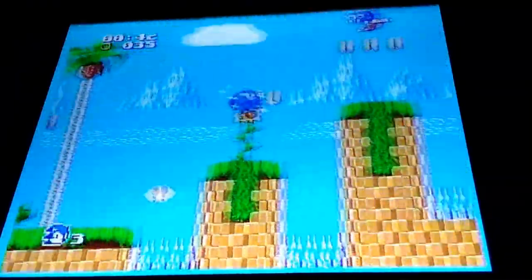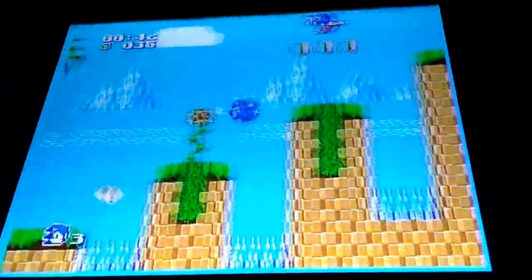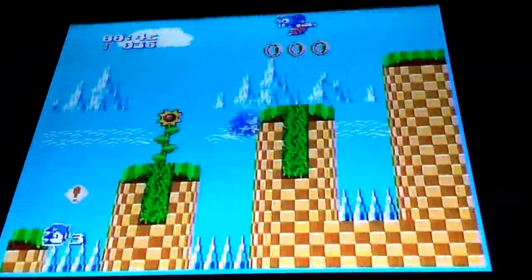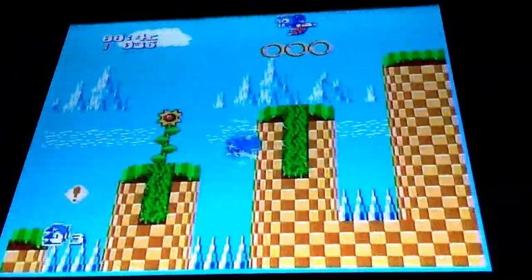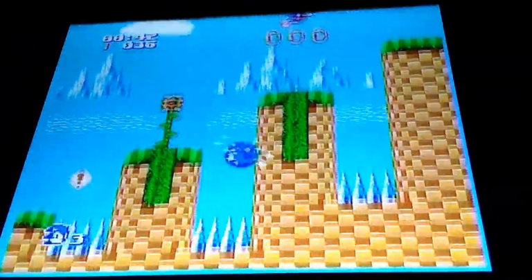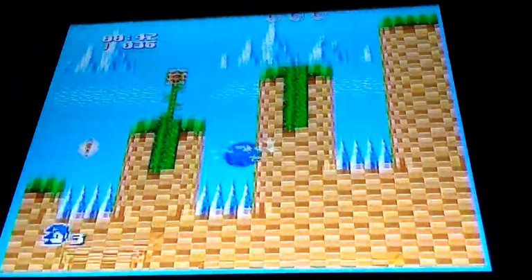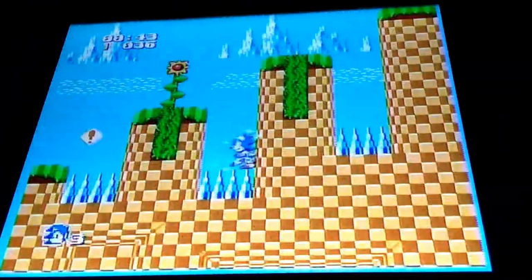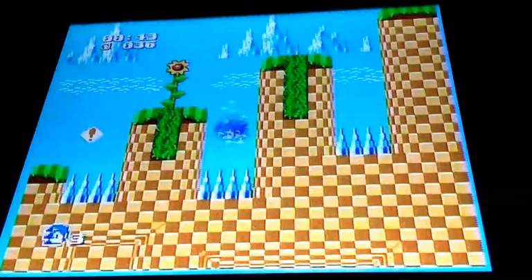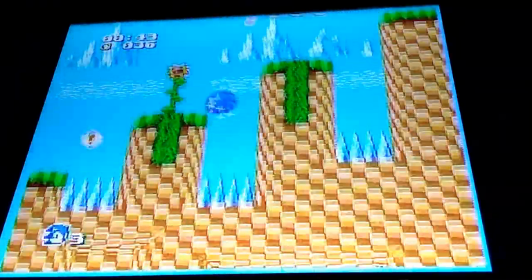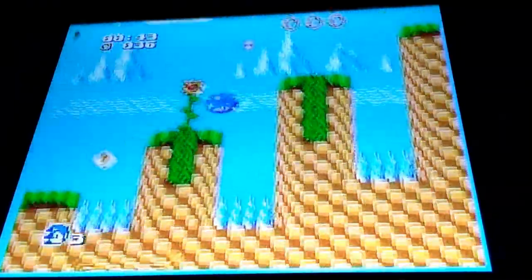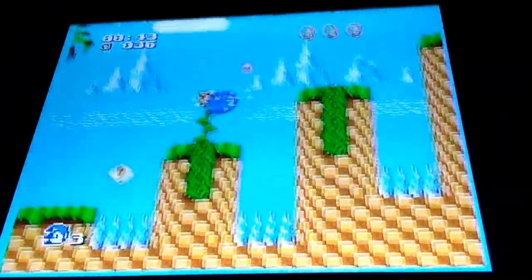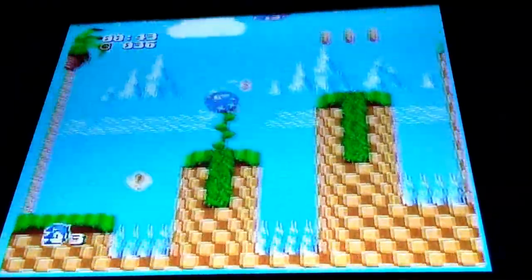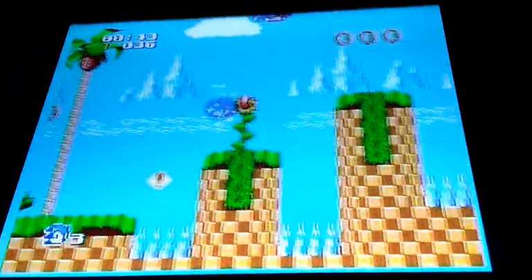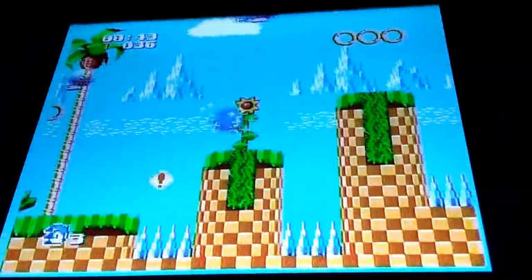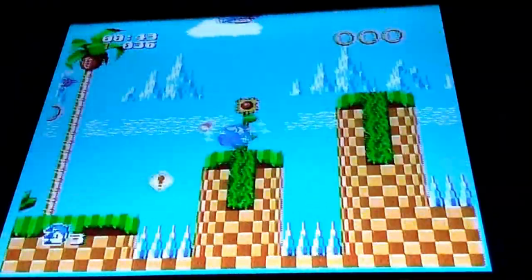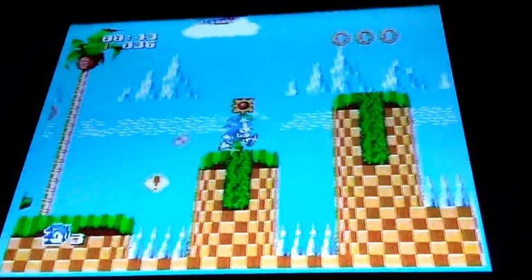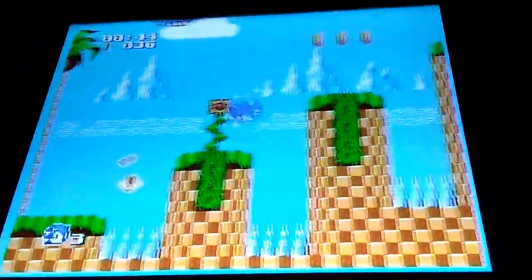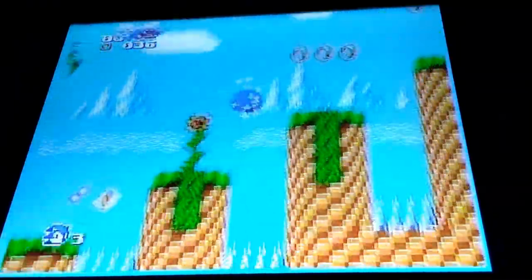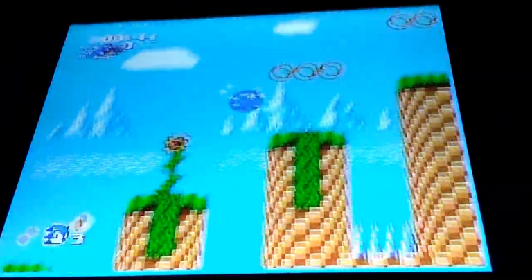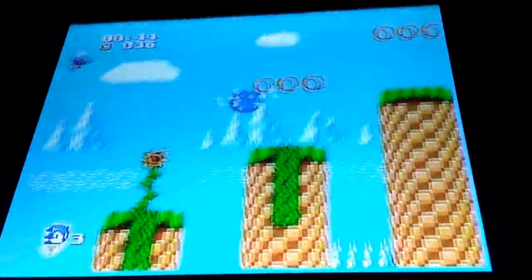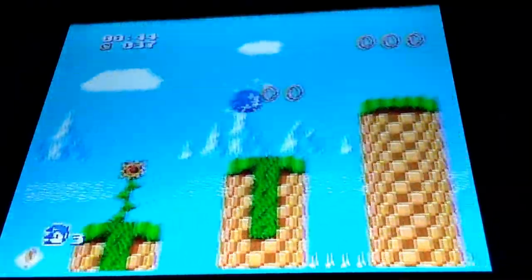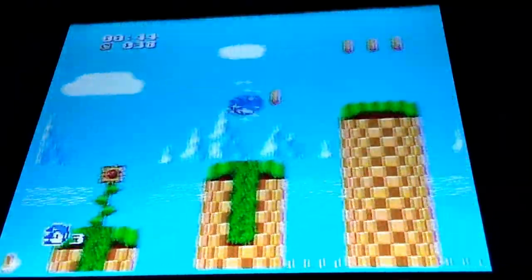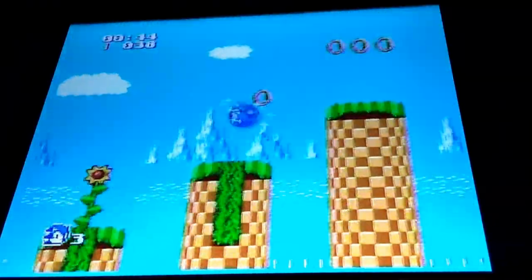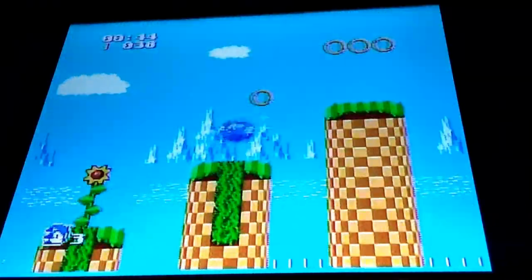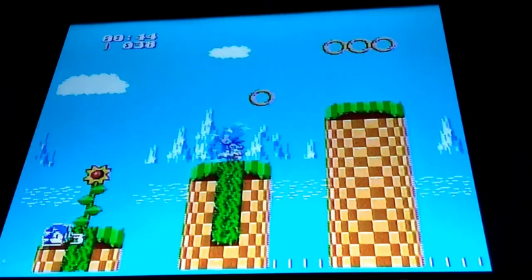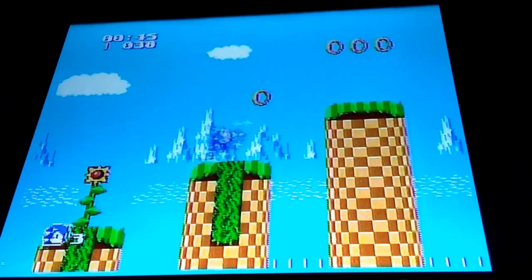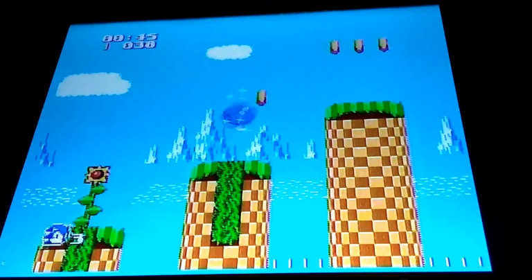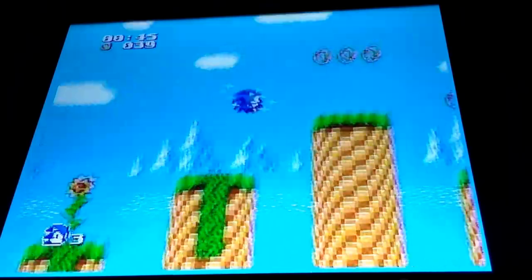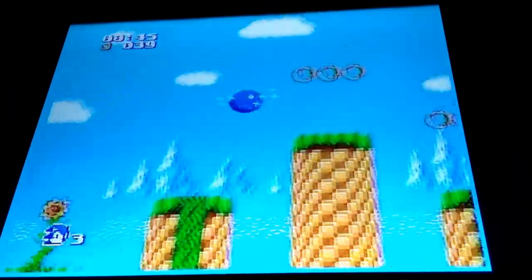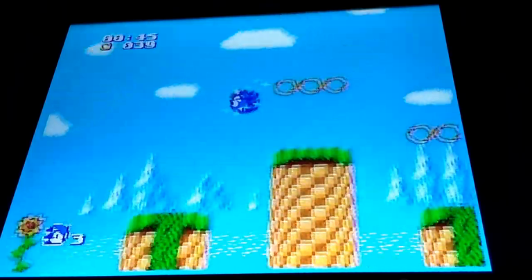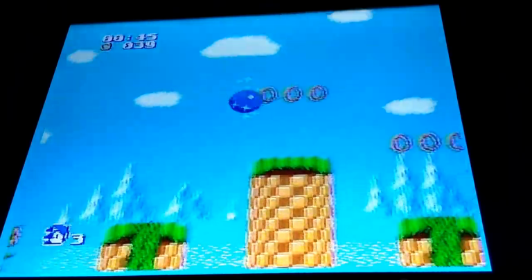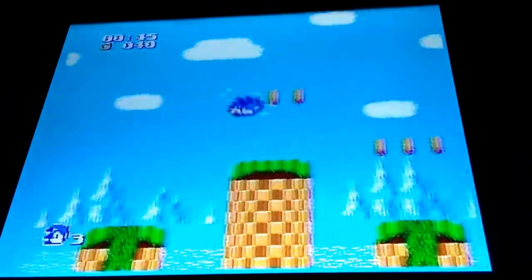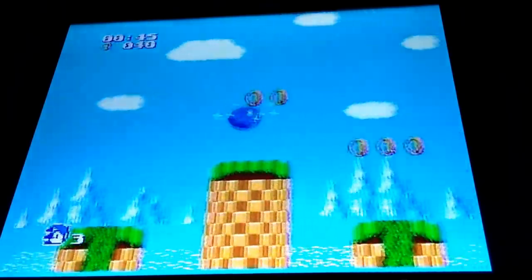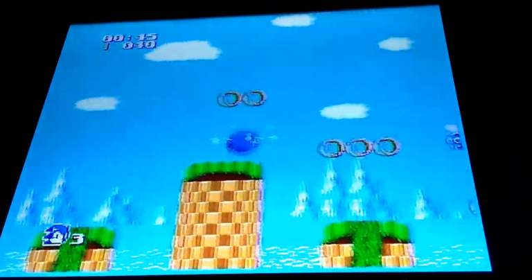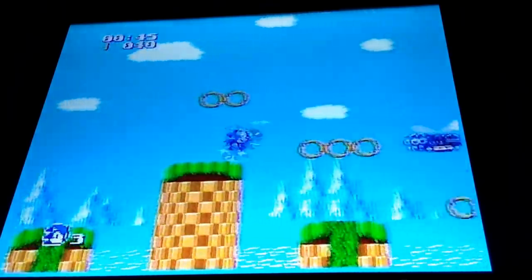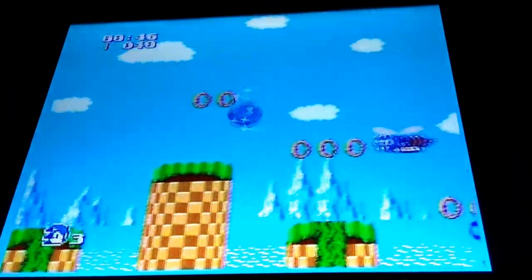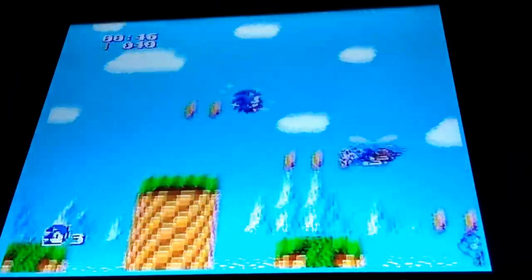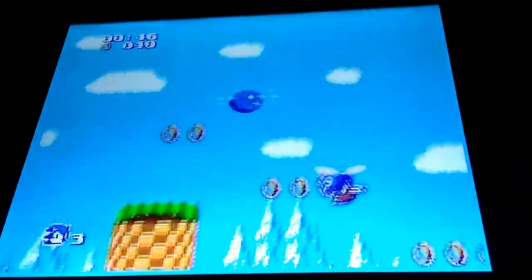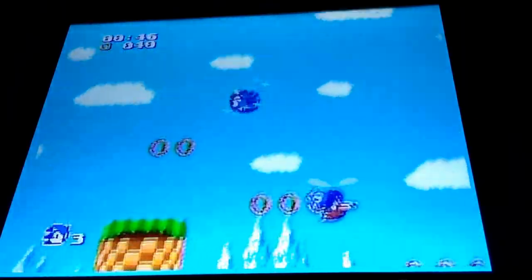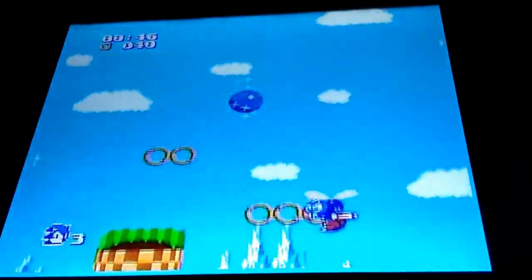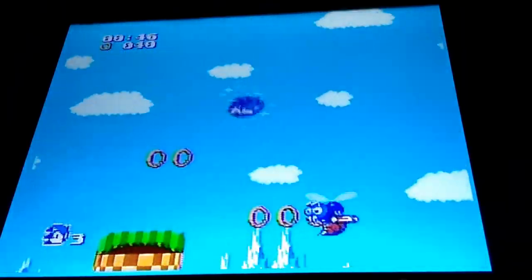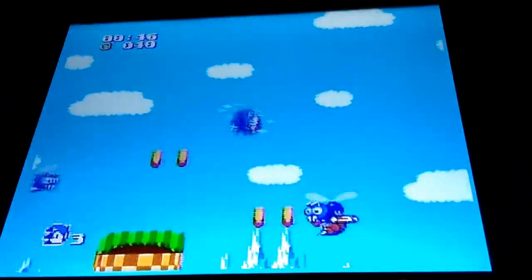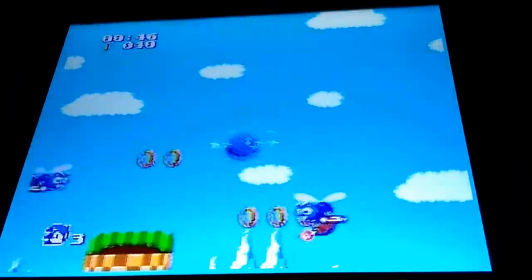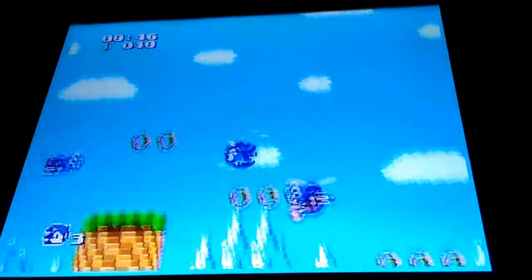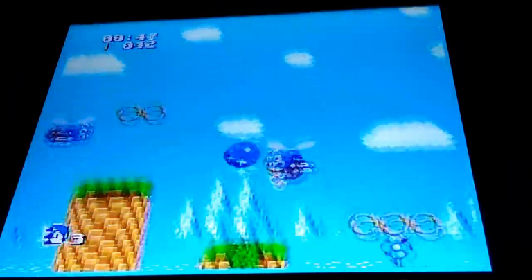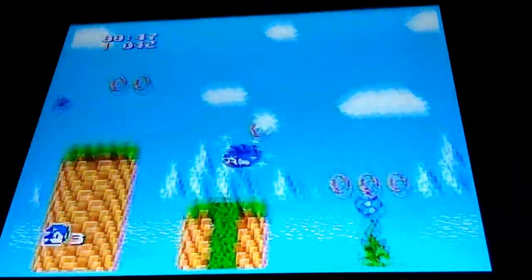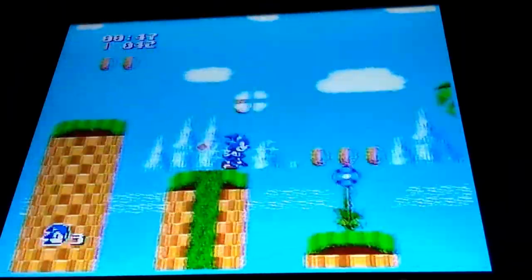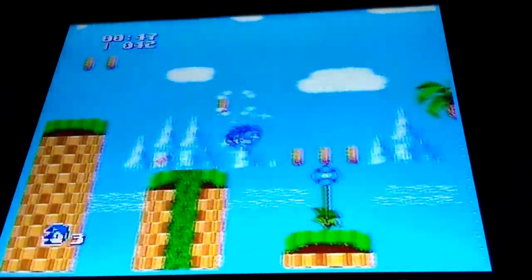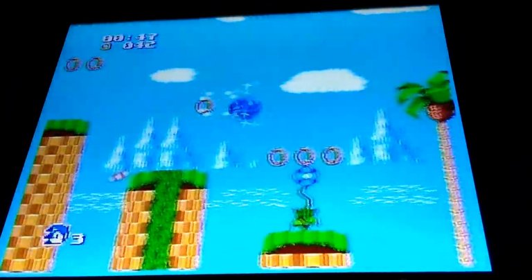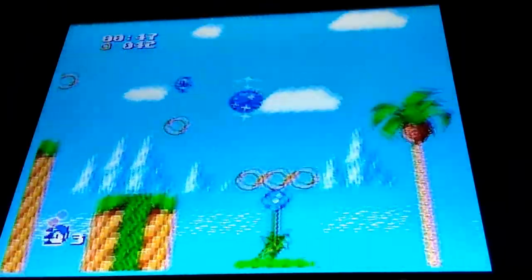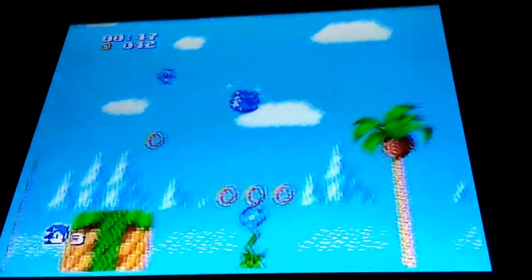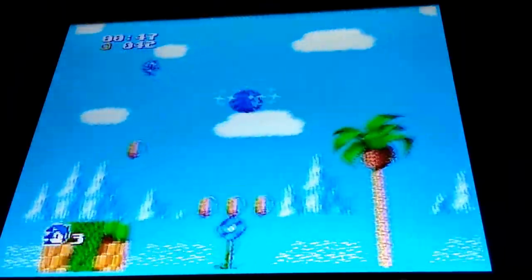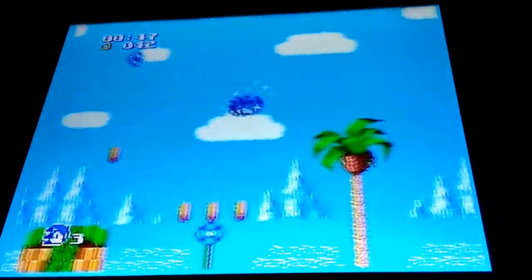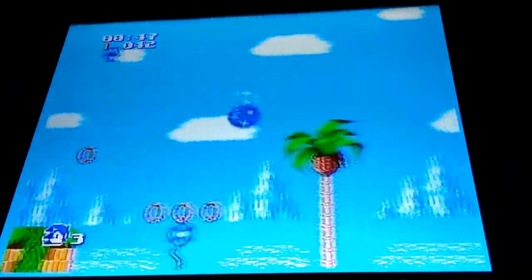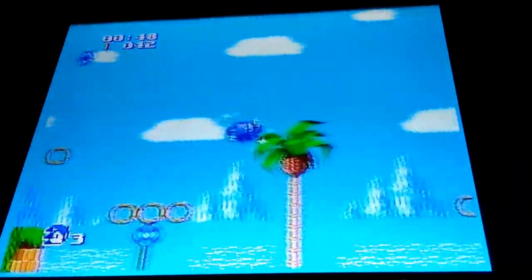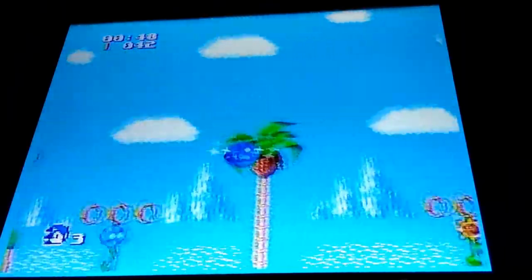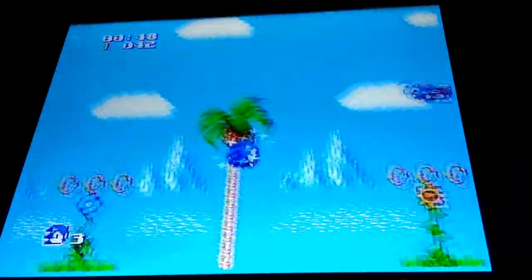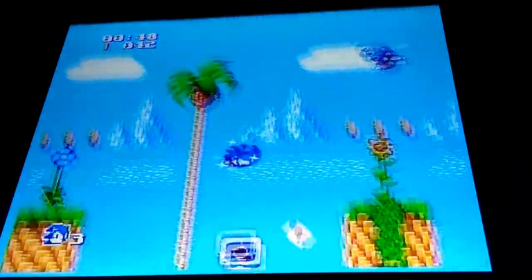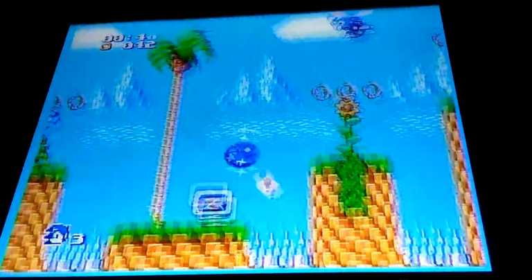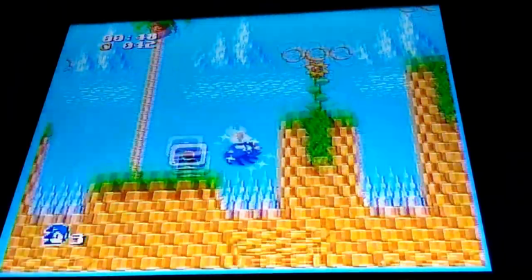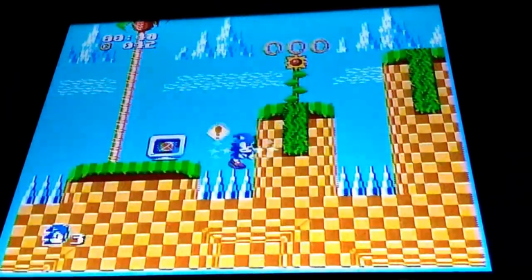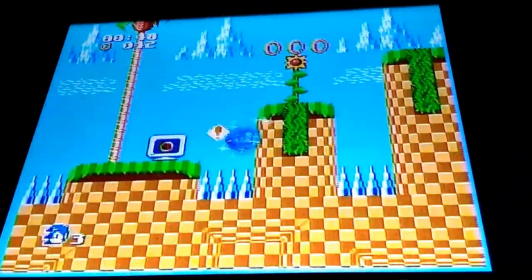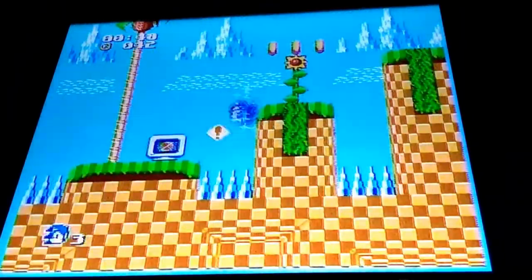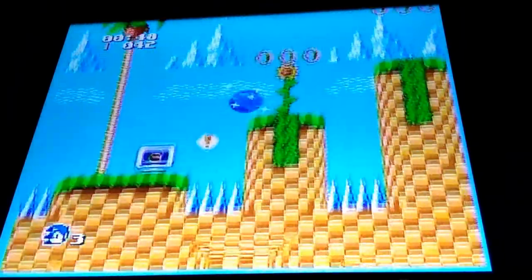Isn't that funny? I'm playing Sonic on my NES. I wonder how many people are gonna say, 'Oh dude, that is sacrilegious!'